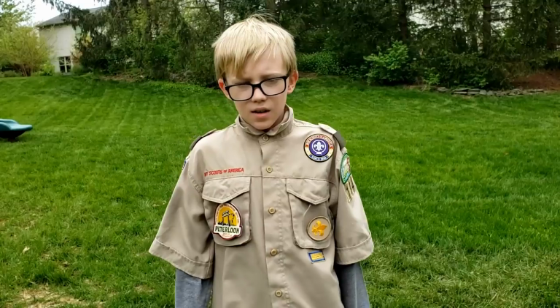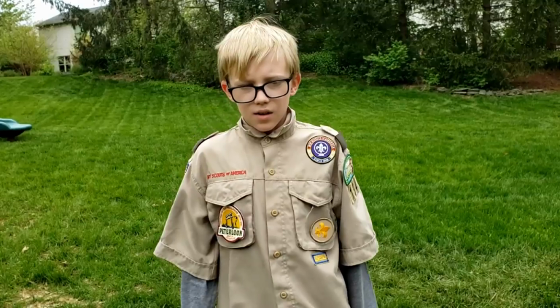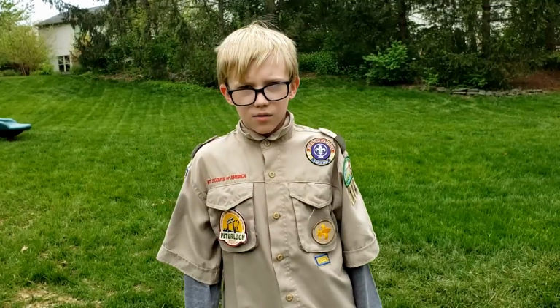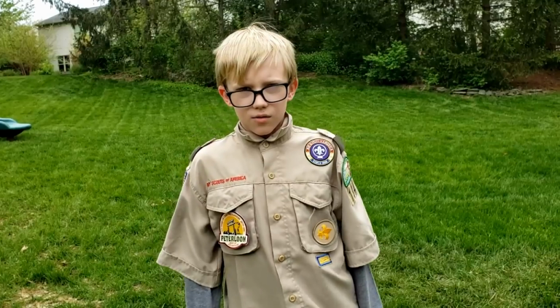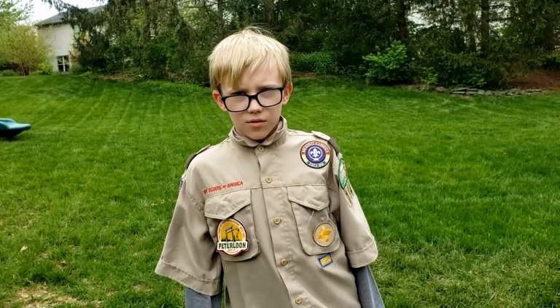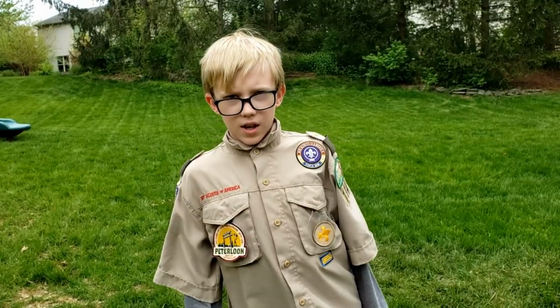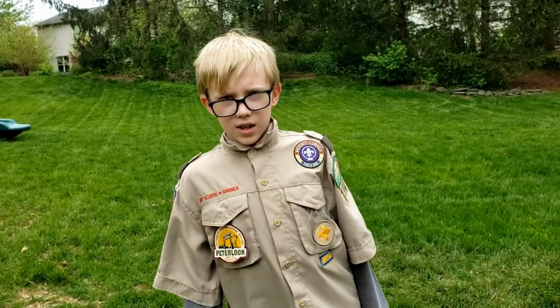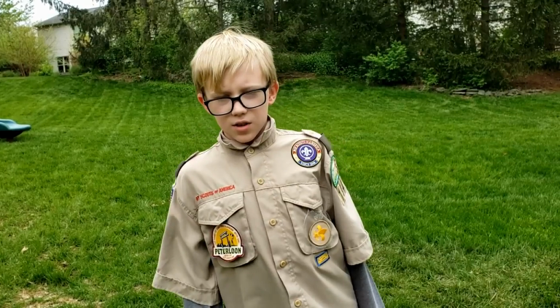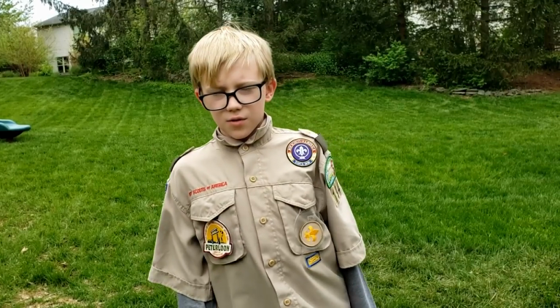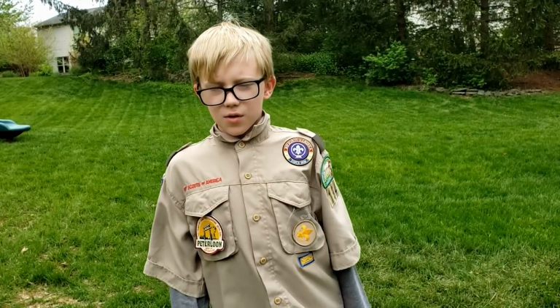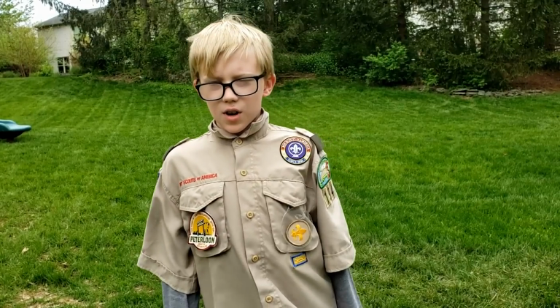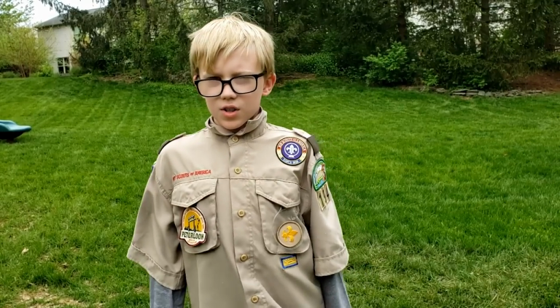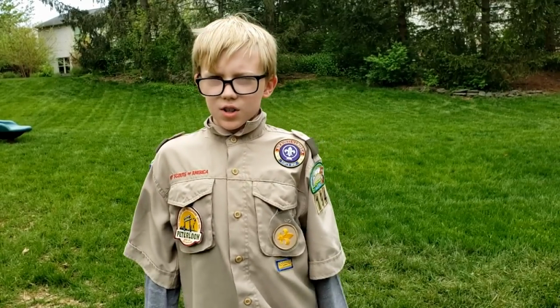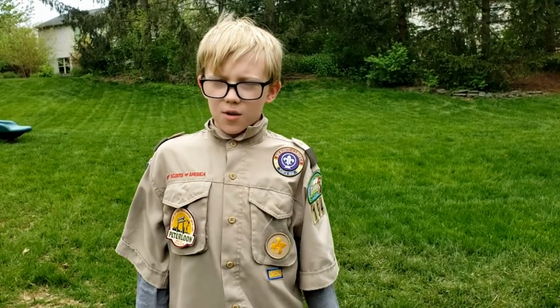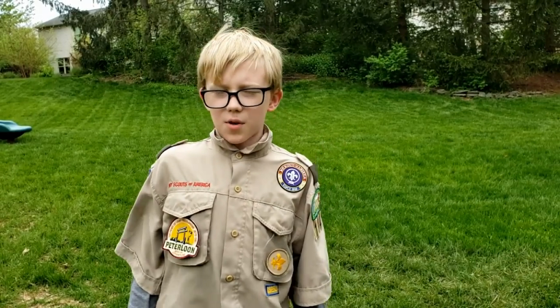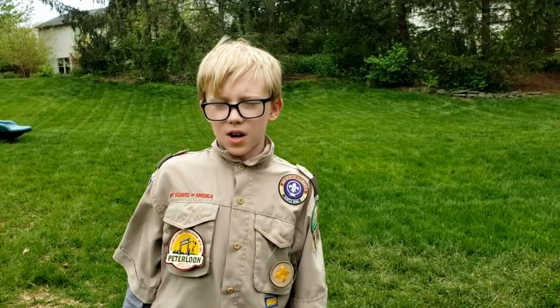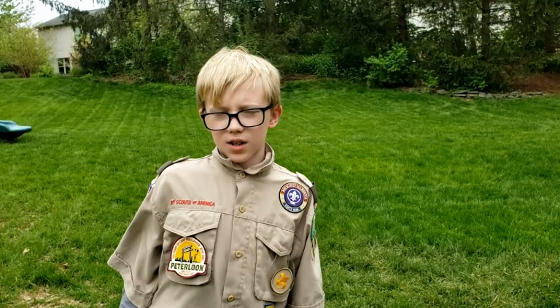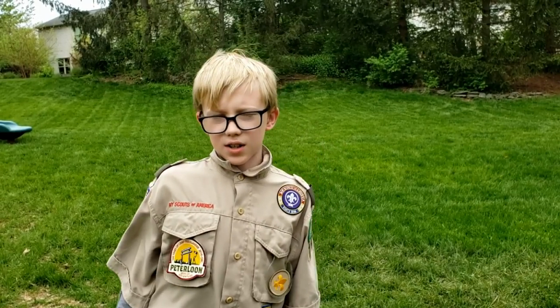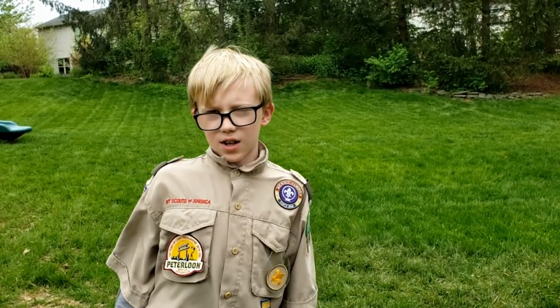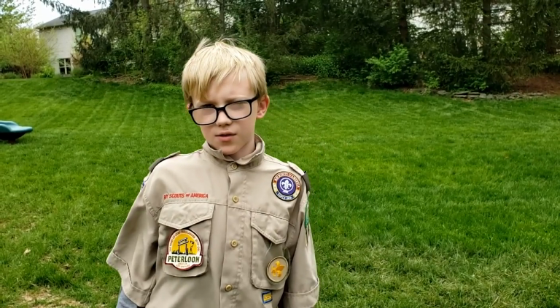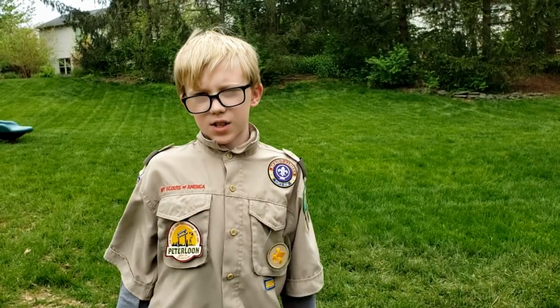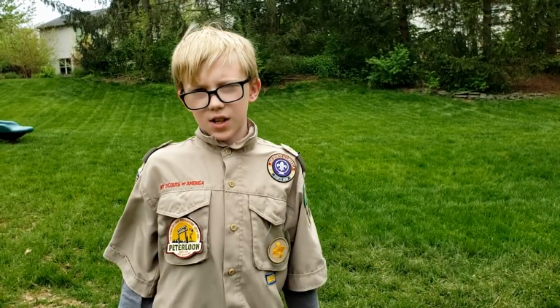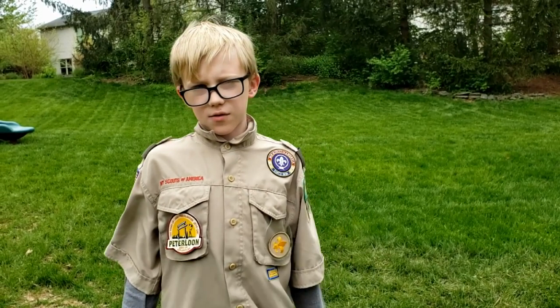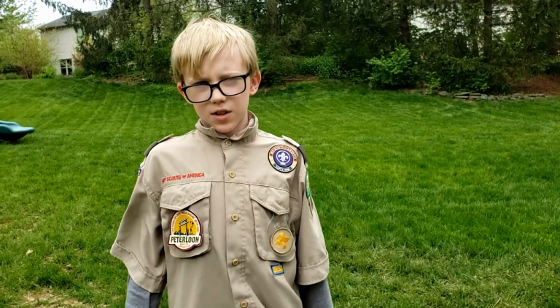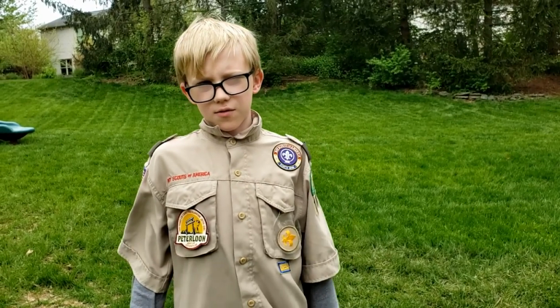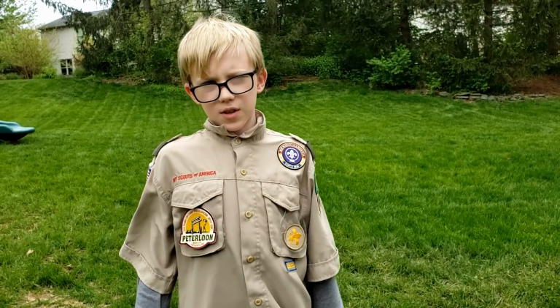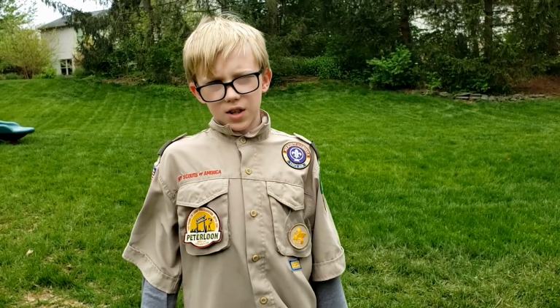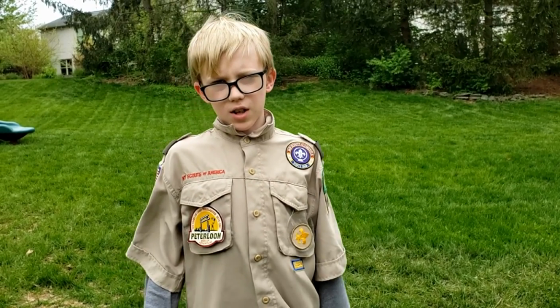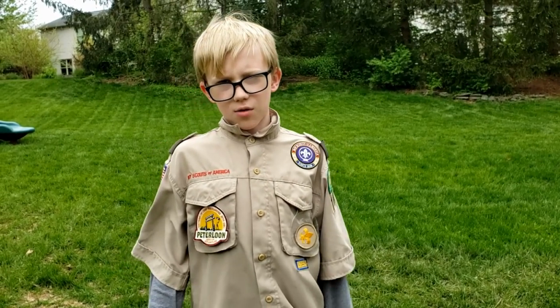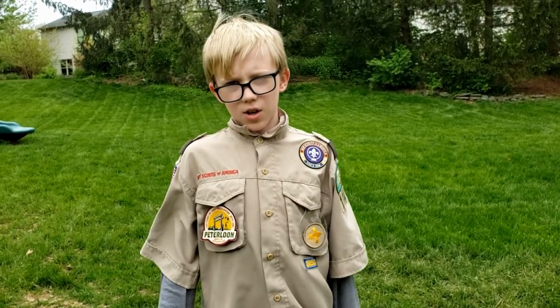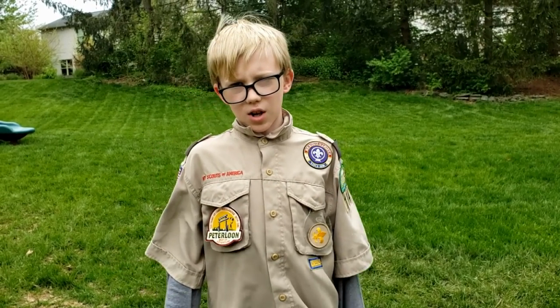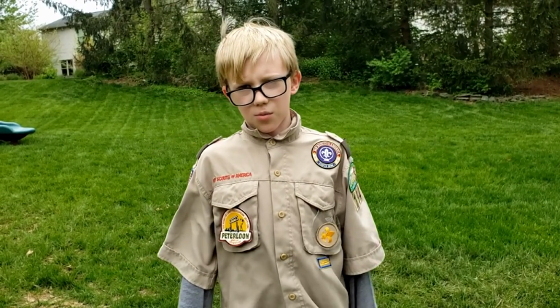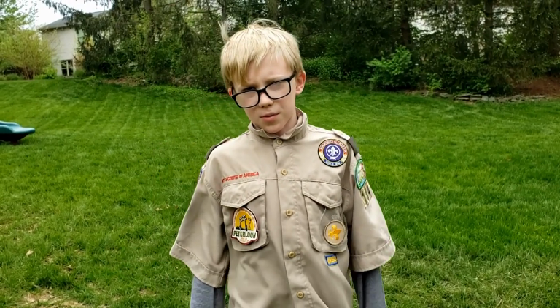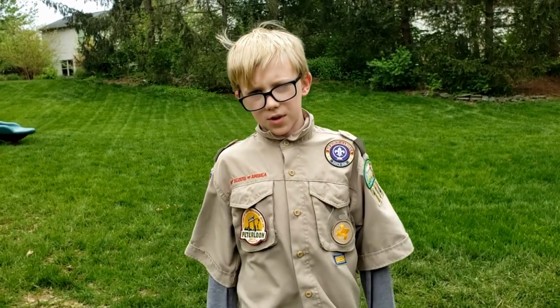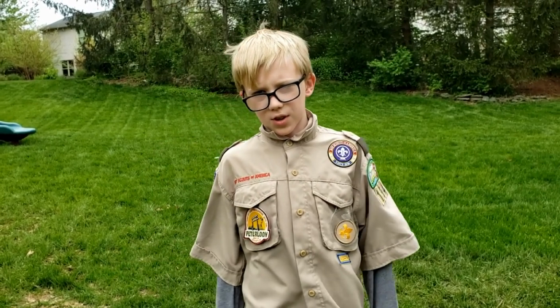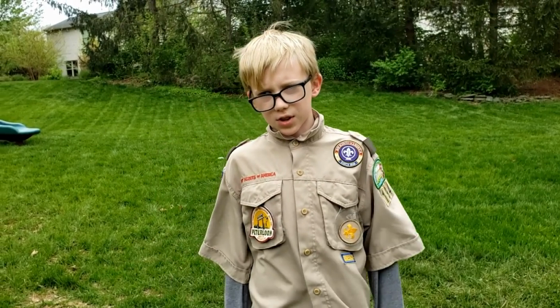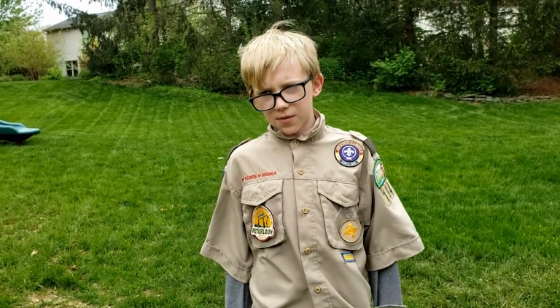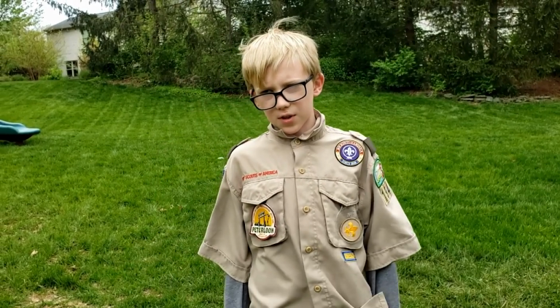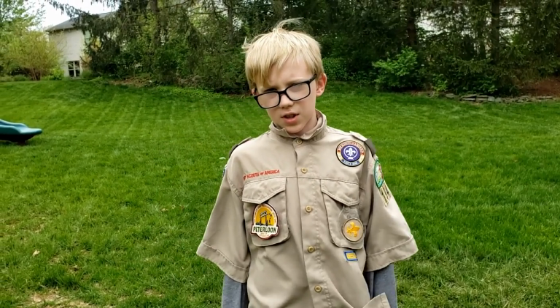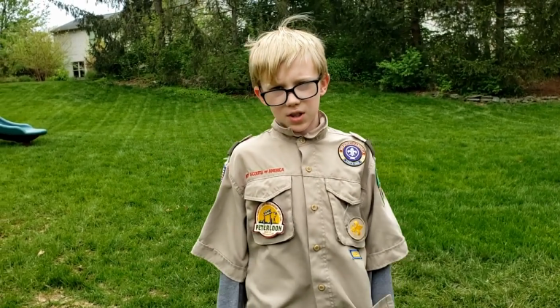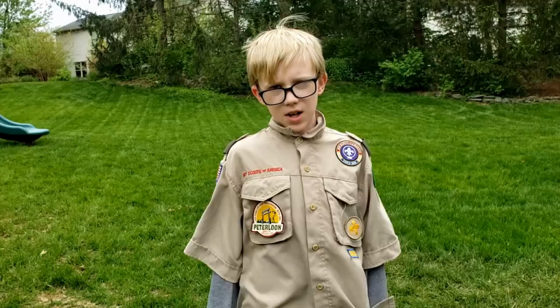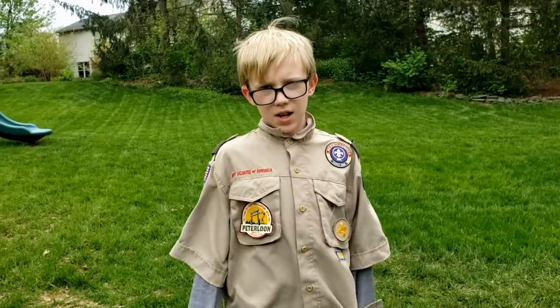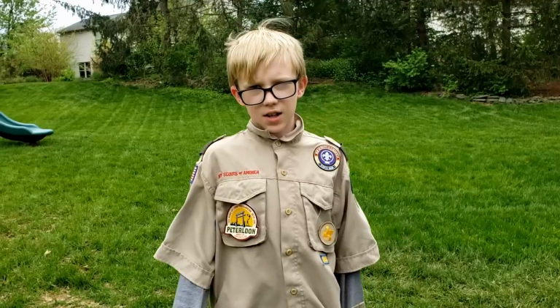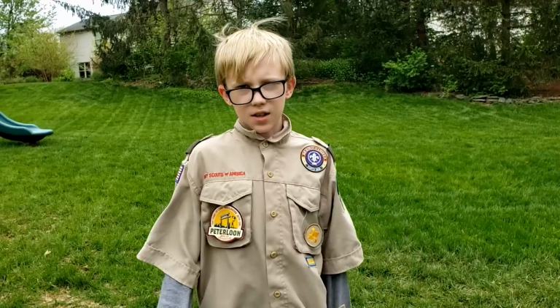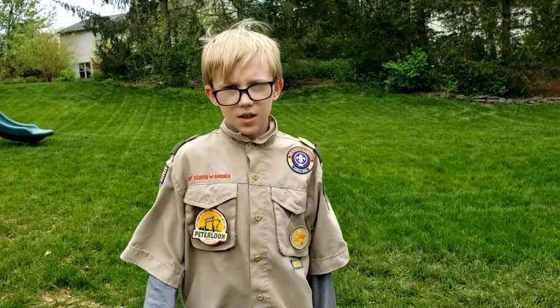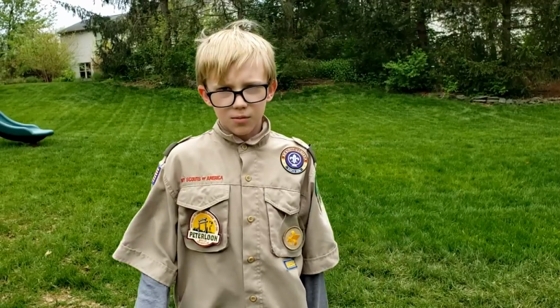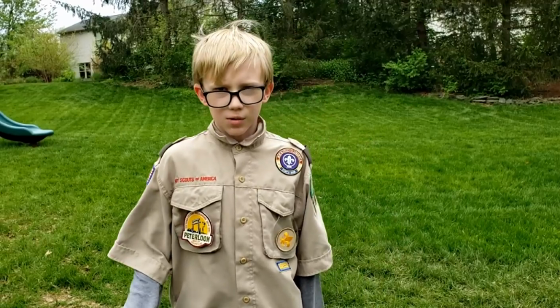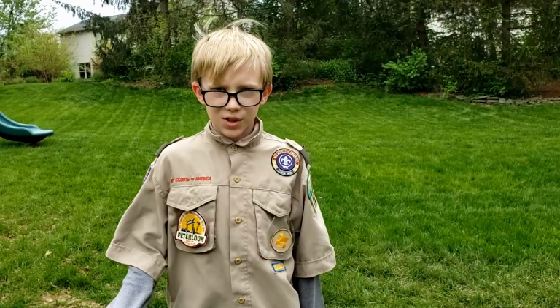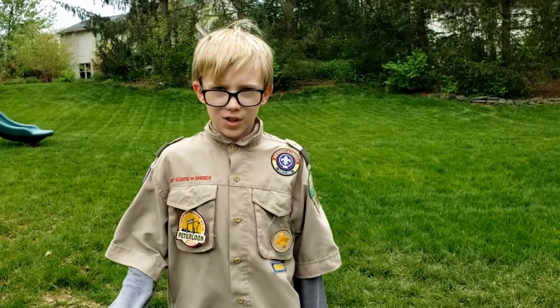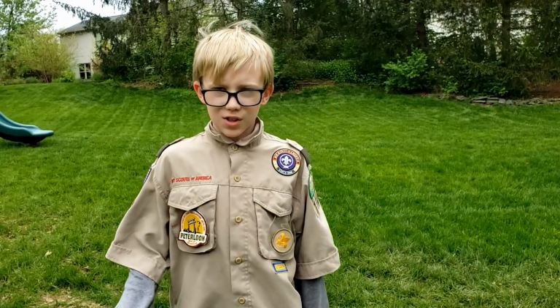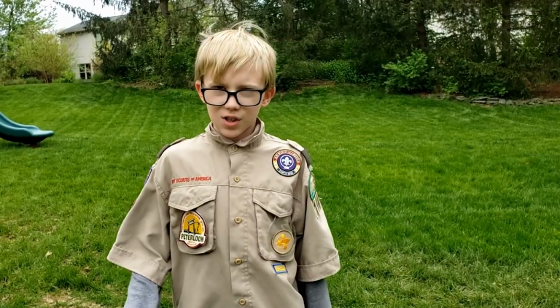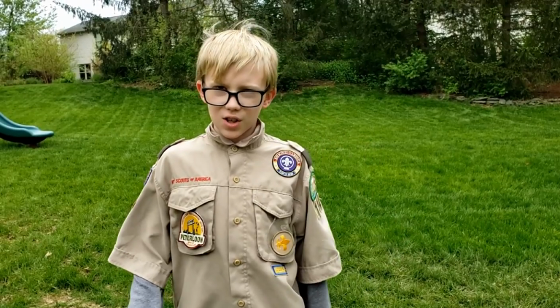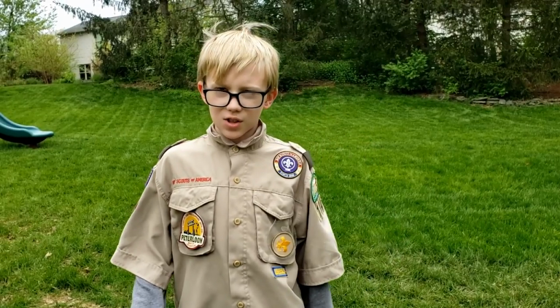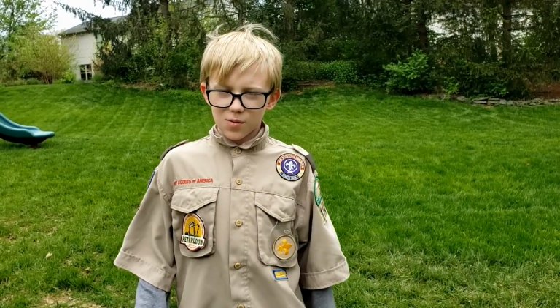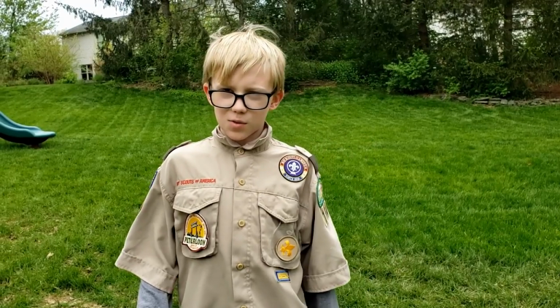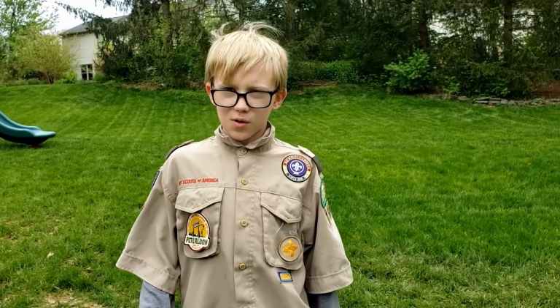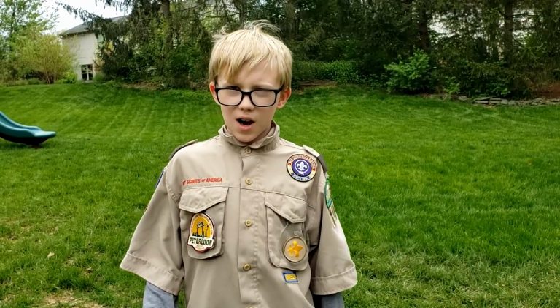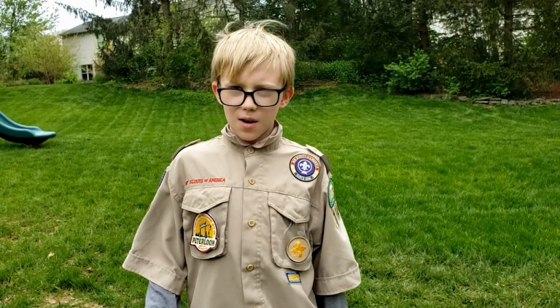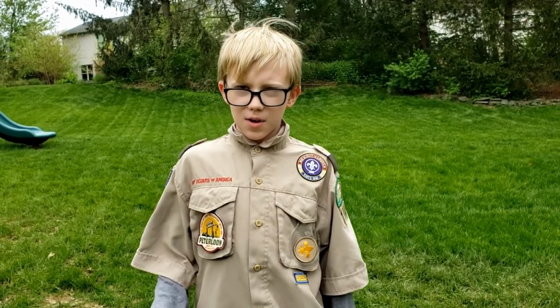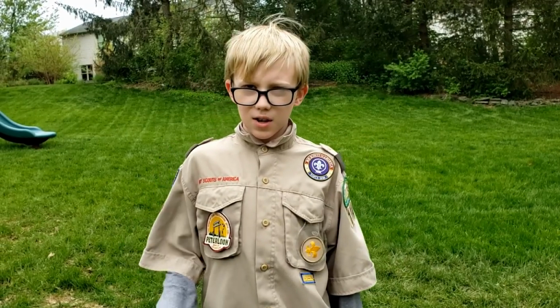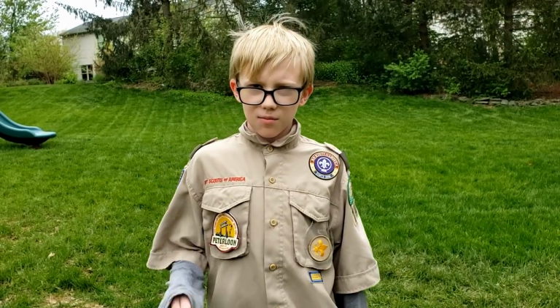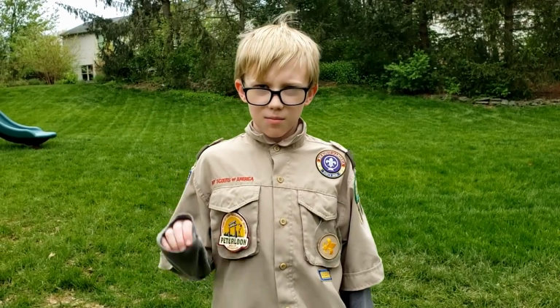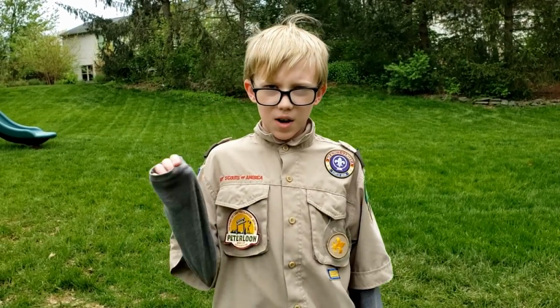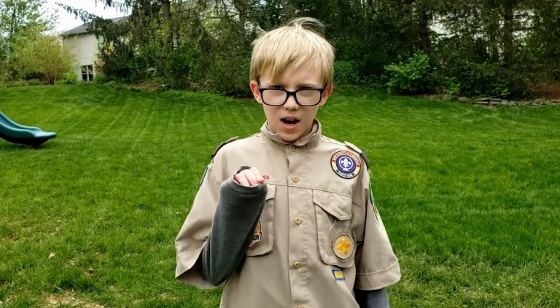Thank you for watching this pocket knife safety video. We hope you learned something today. Please consider subscribing. Bye!